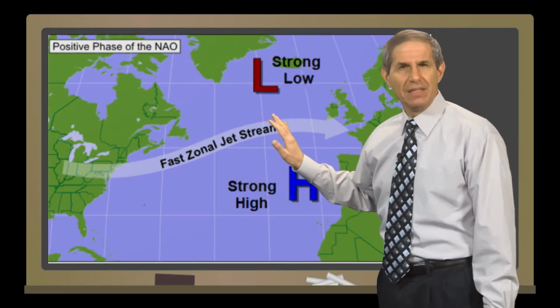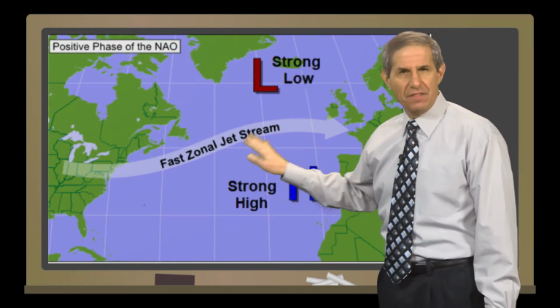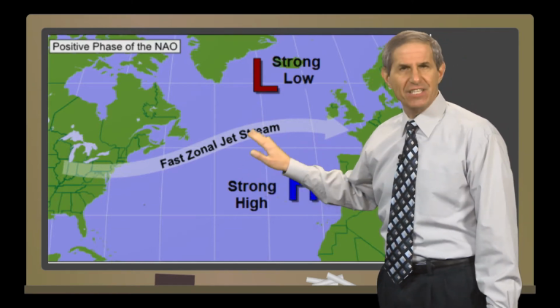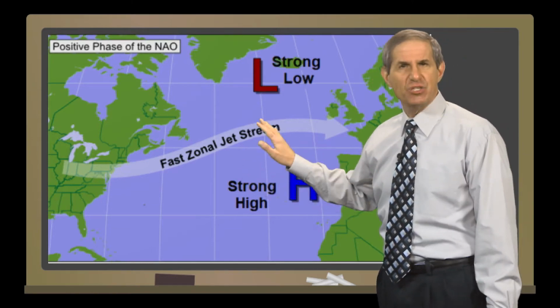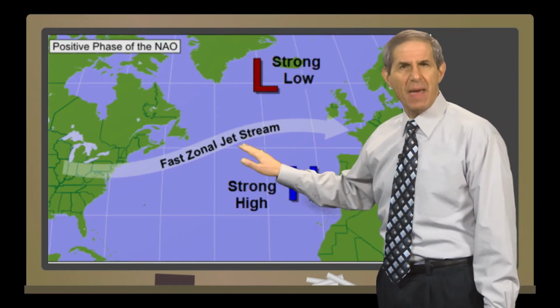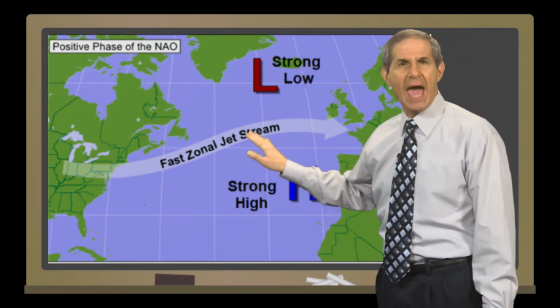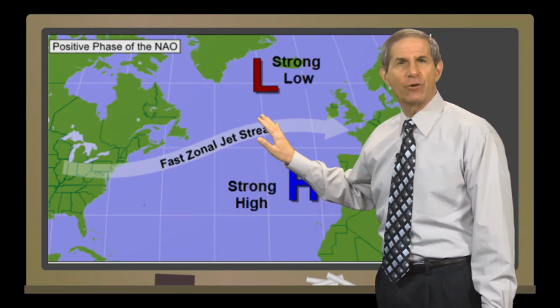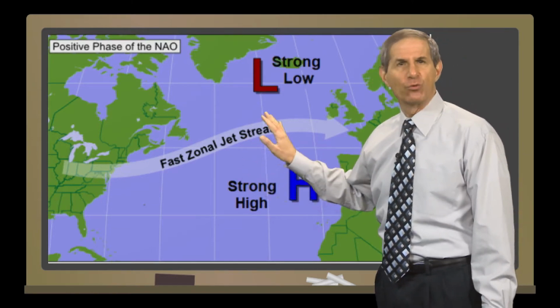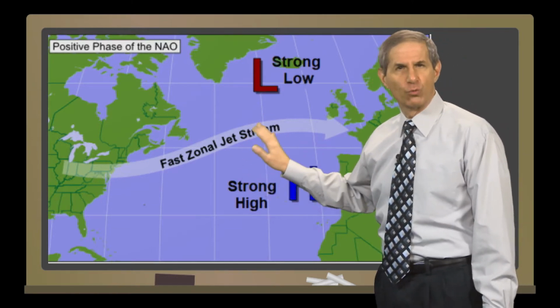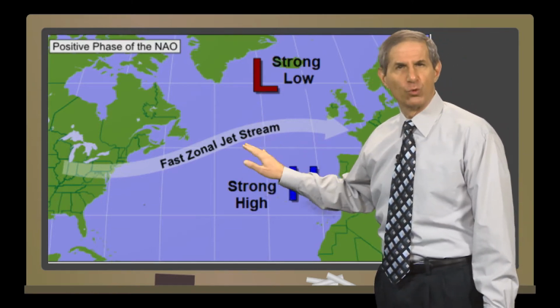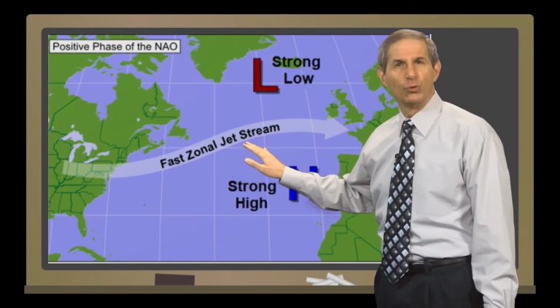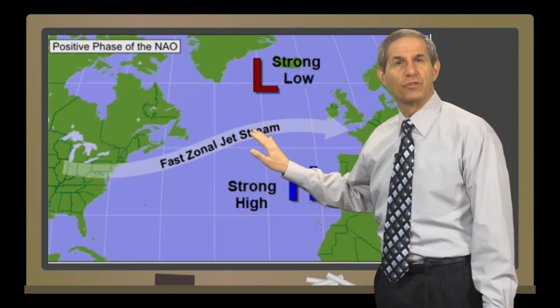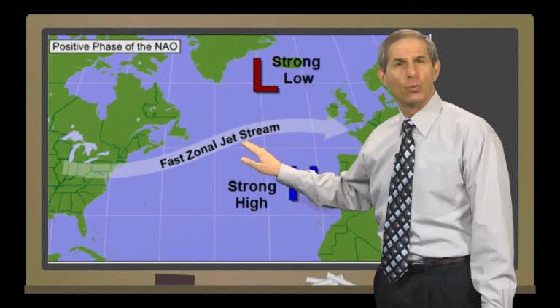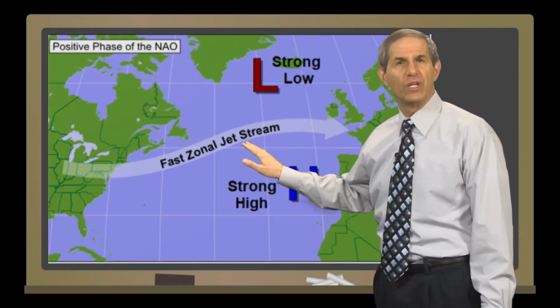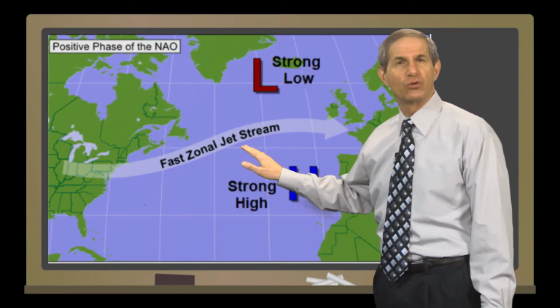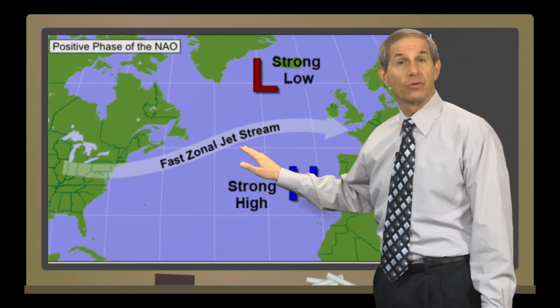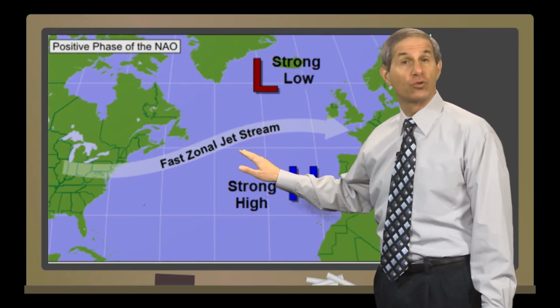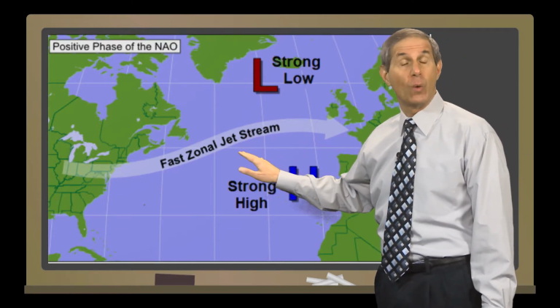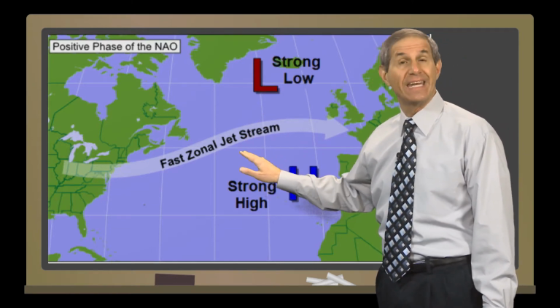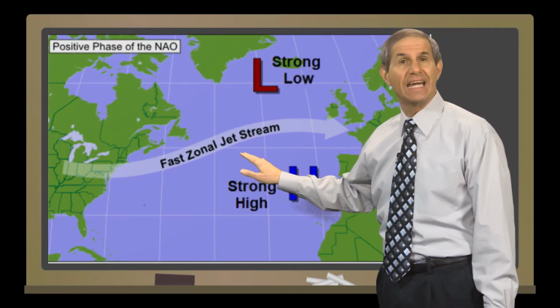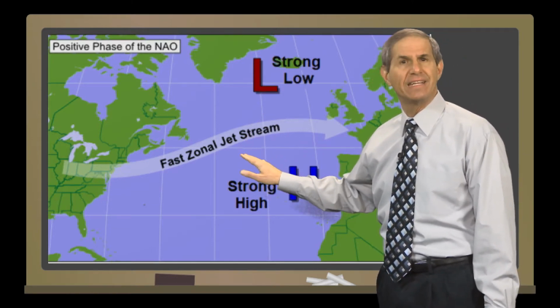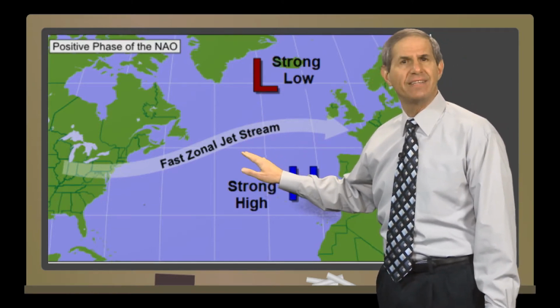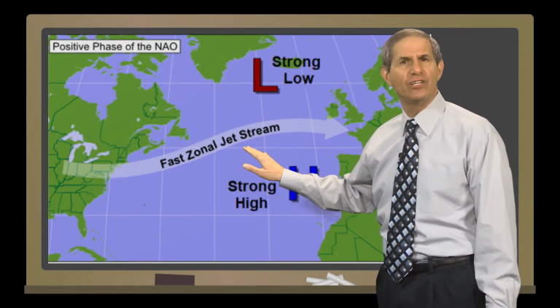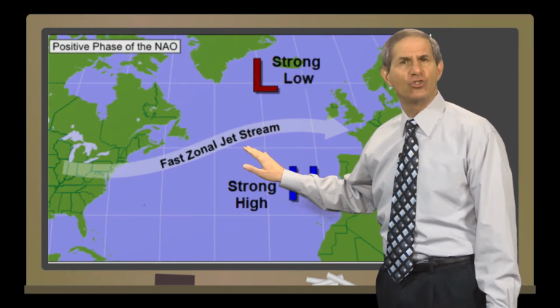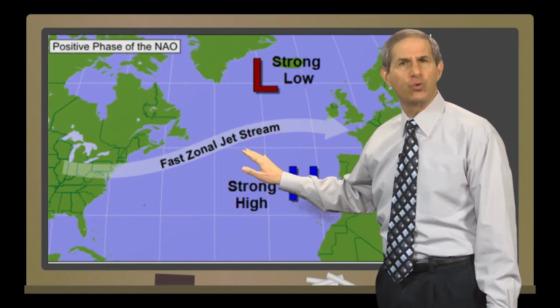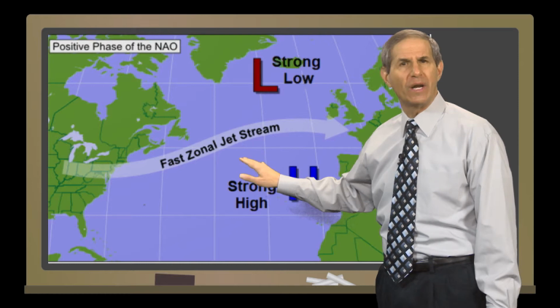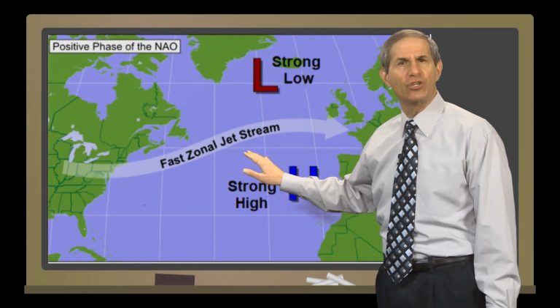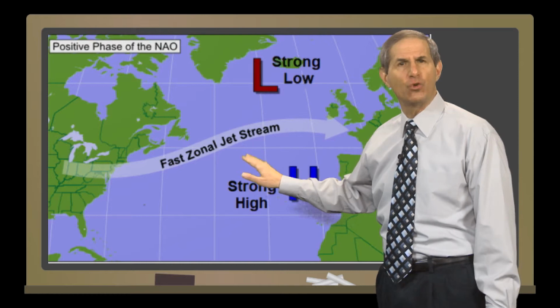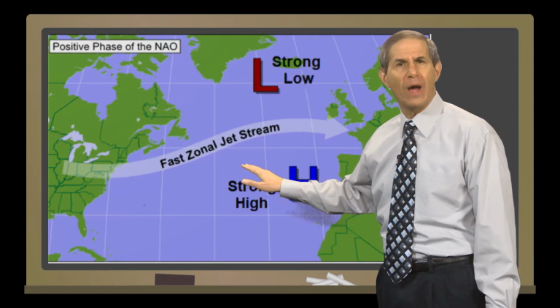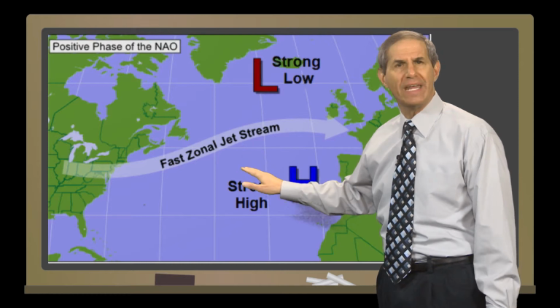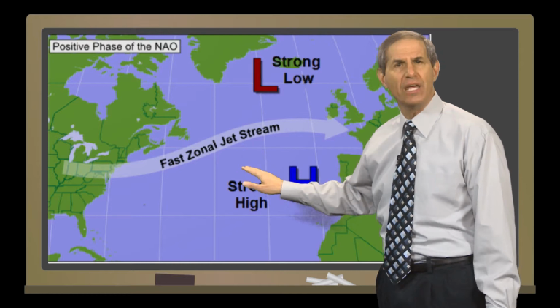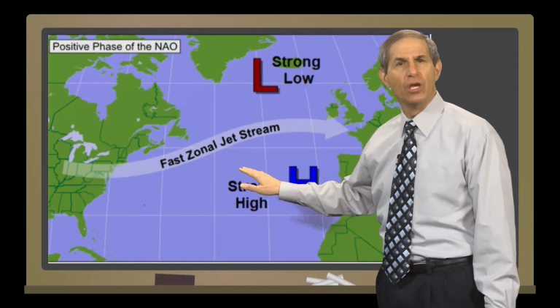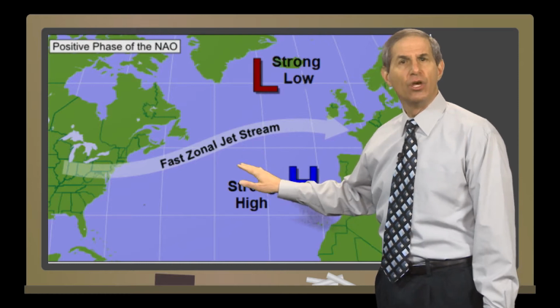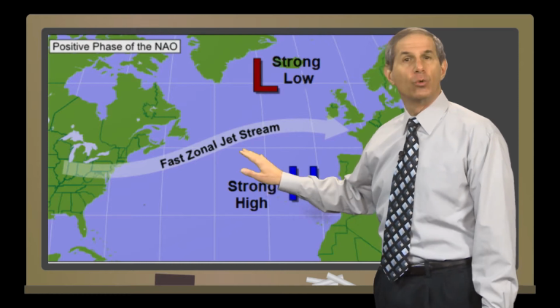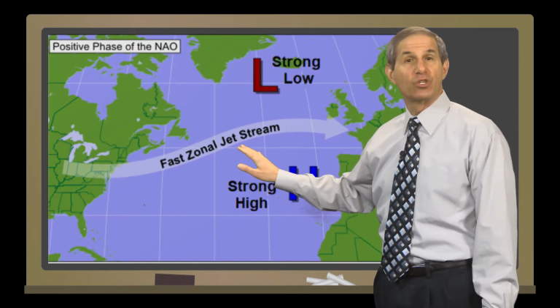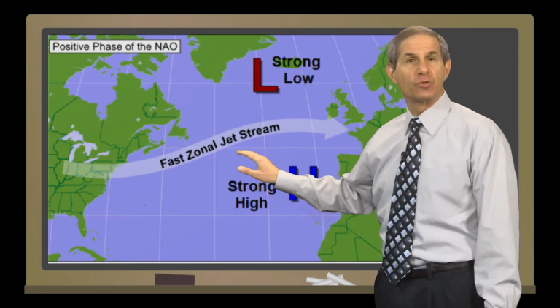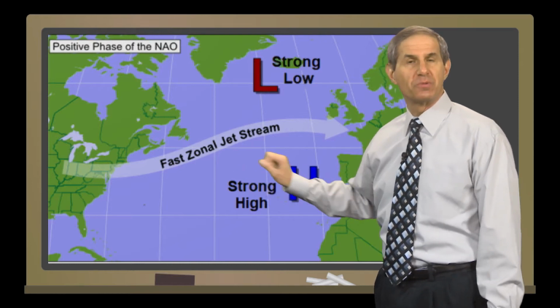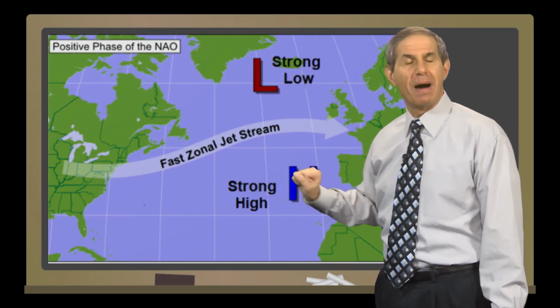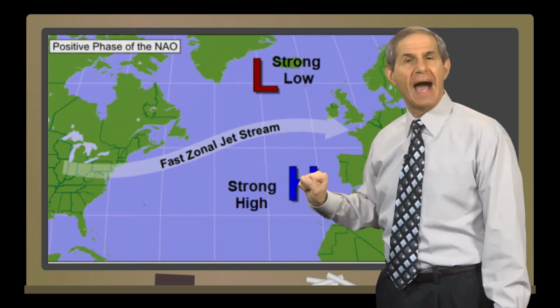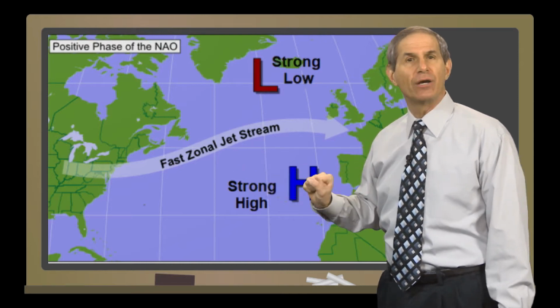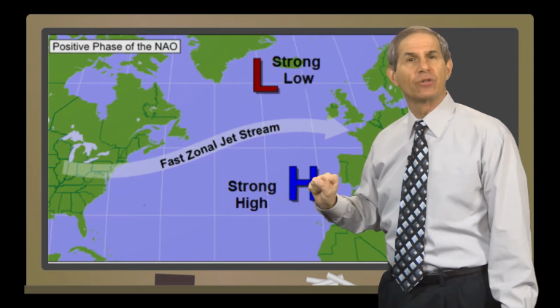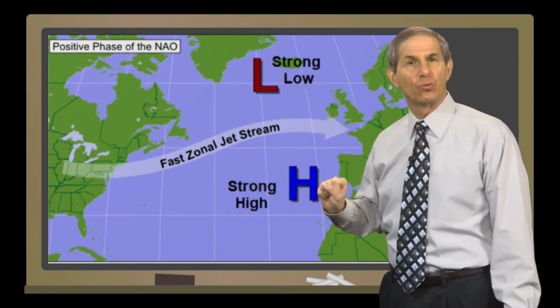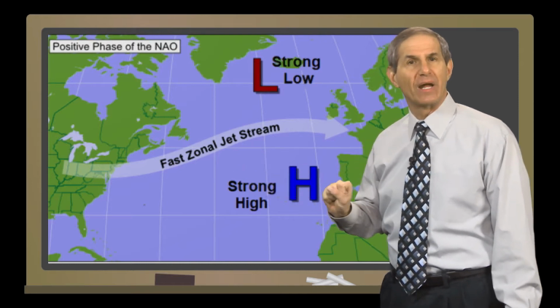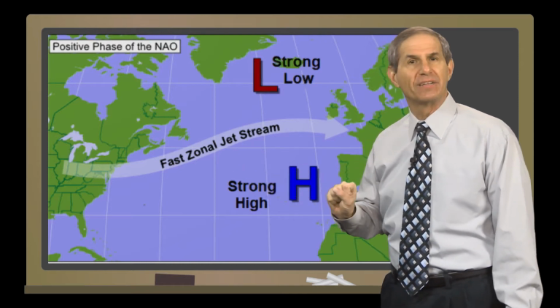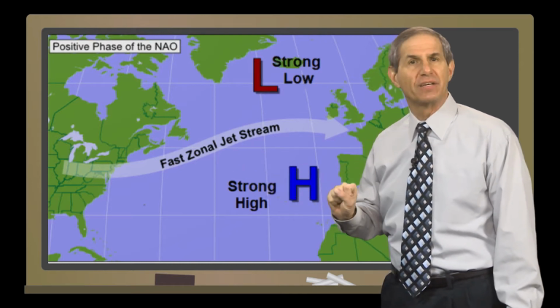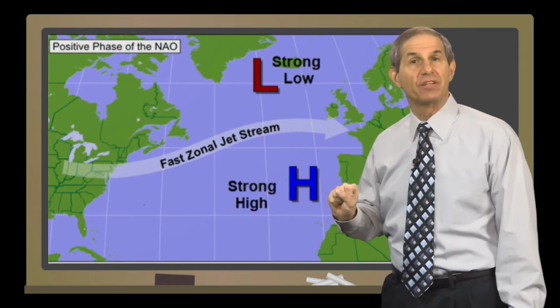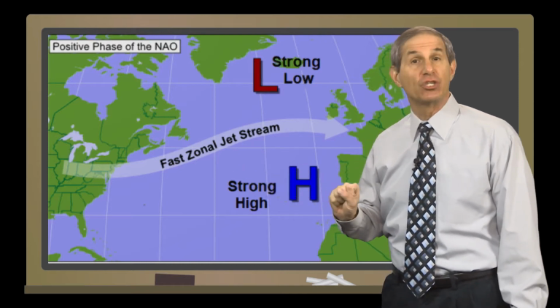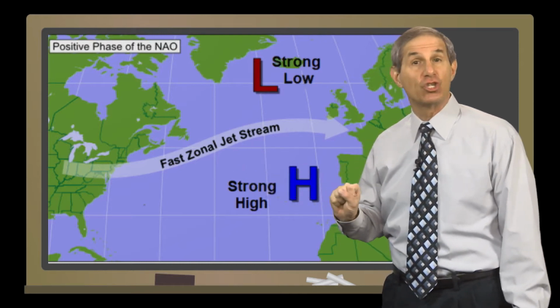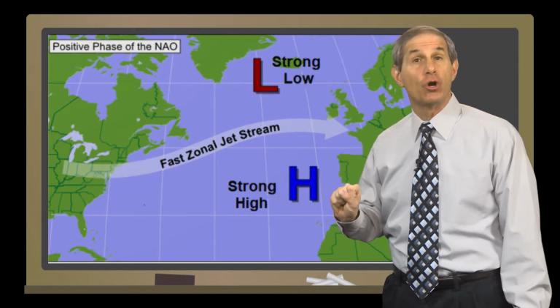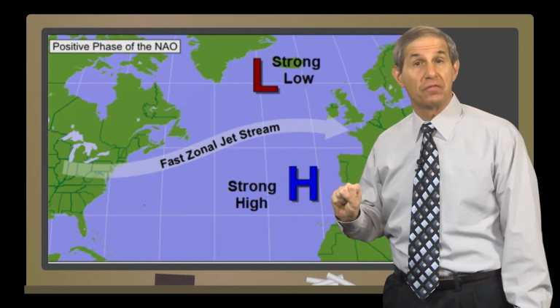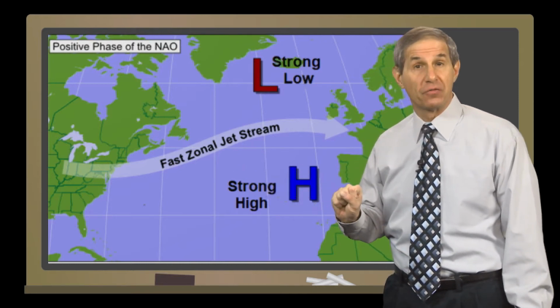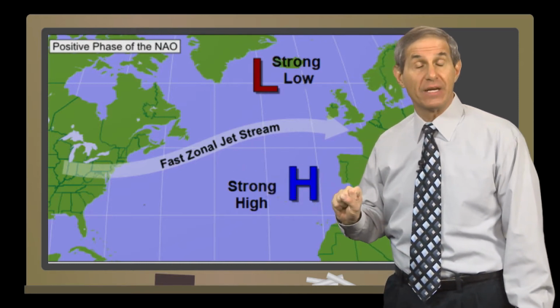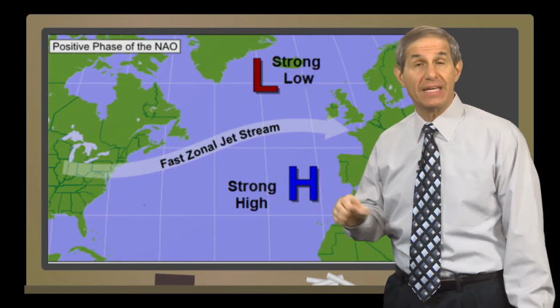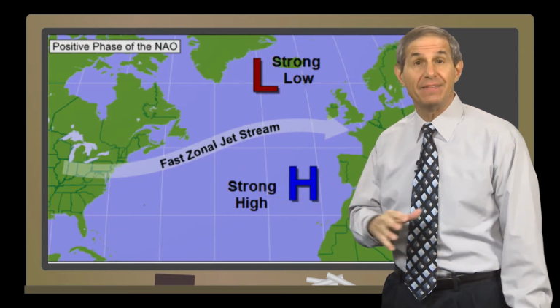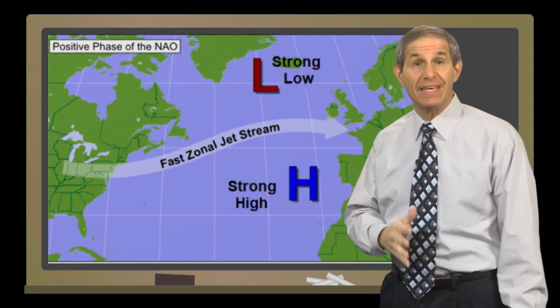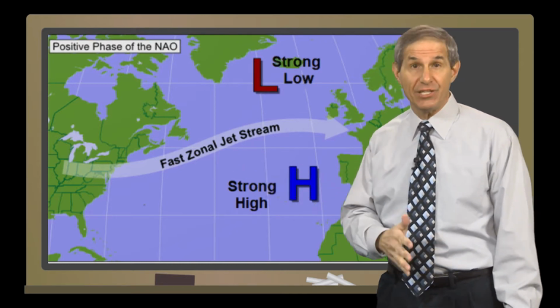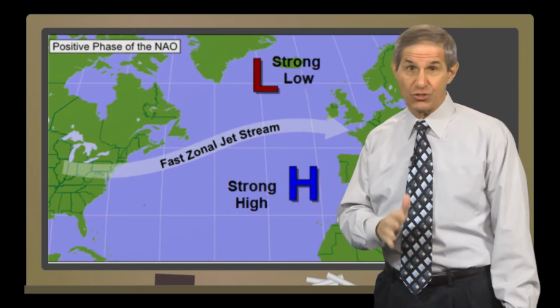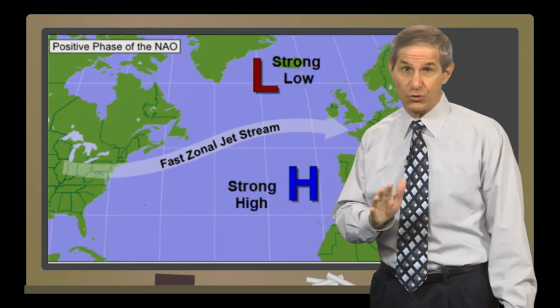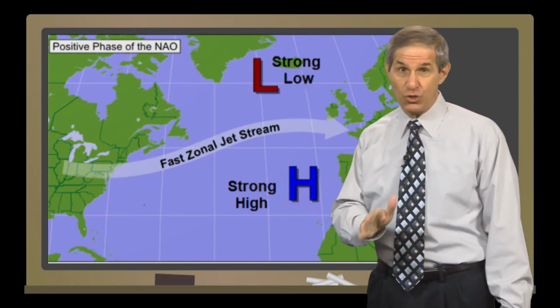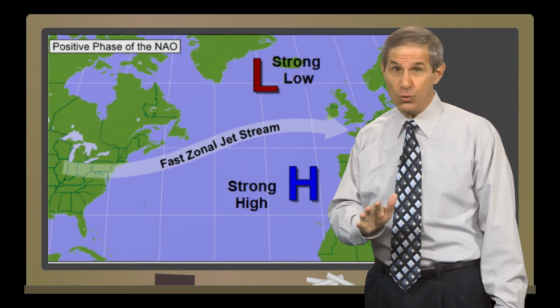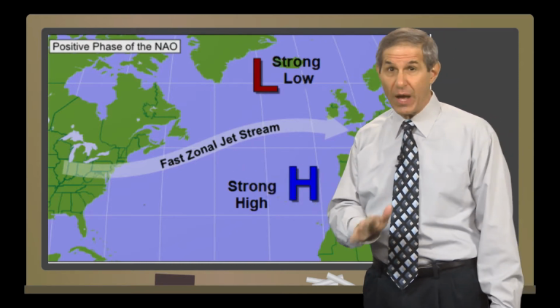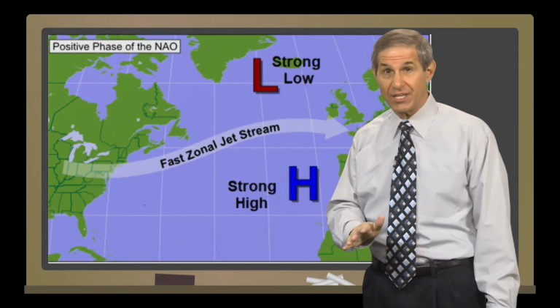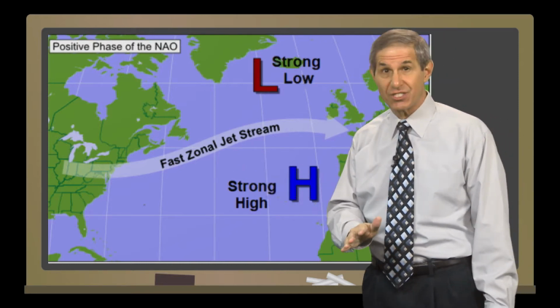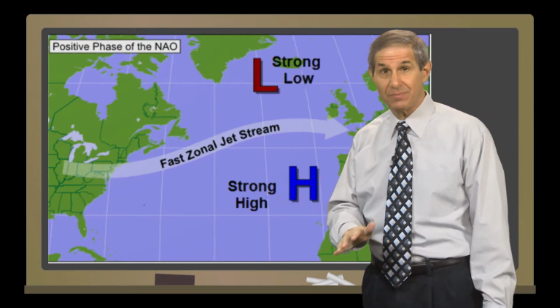This pattern ruled the winter of 2019–2020, which was mild and relatively snow-free in the eastern U.S.